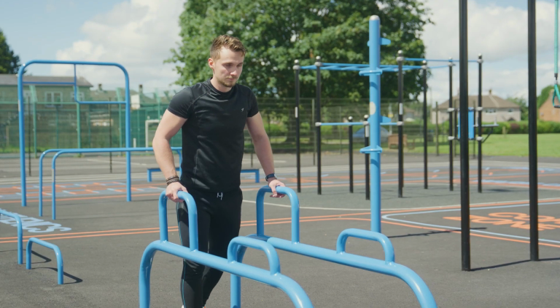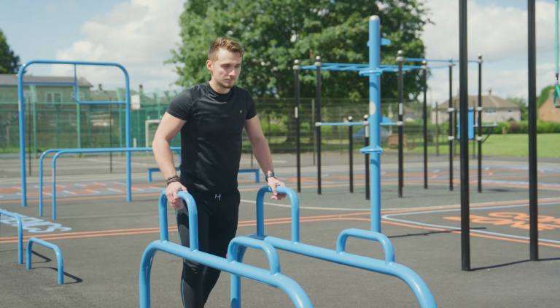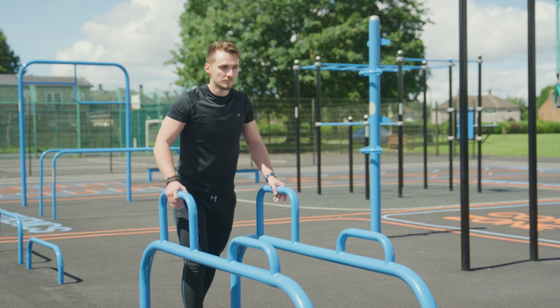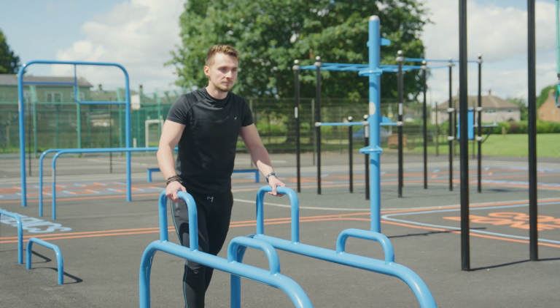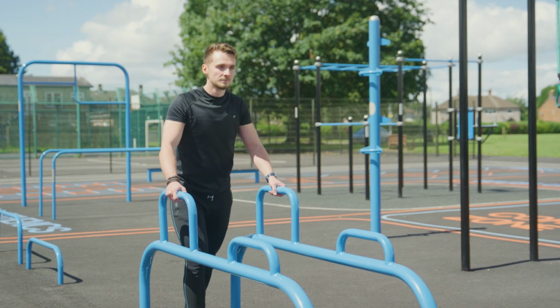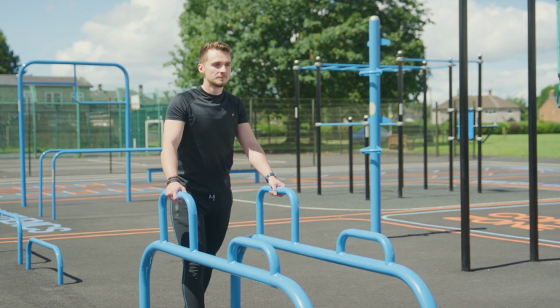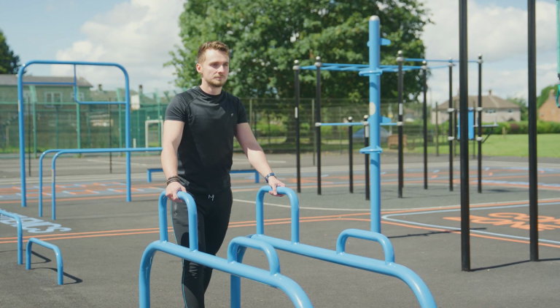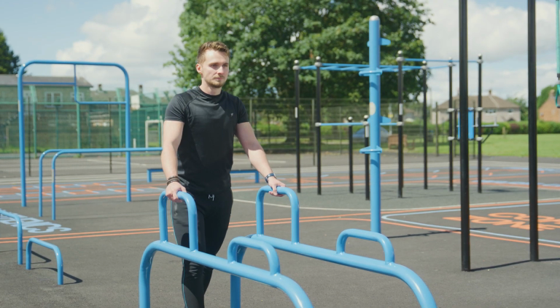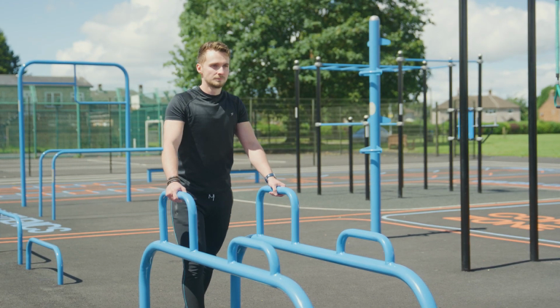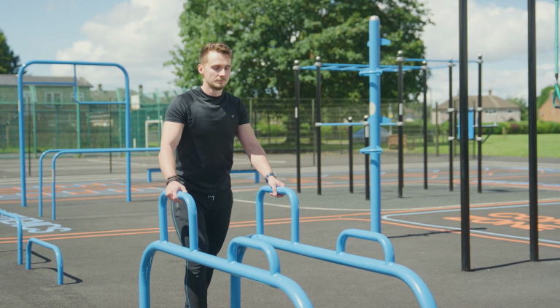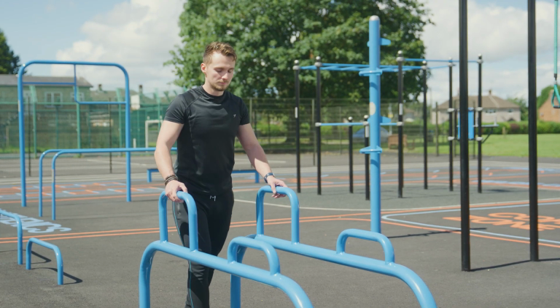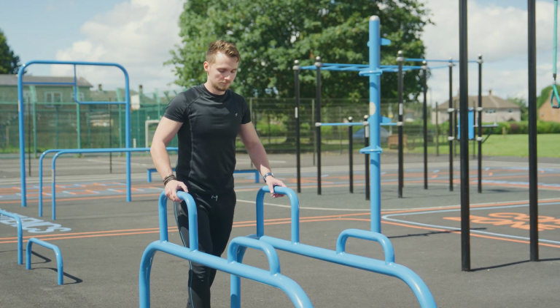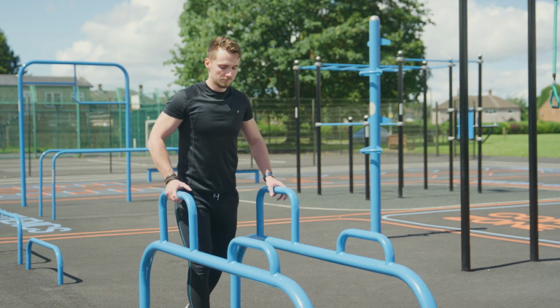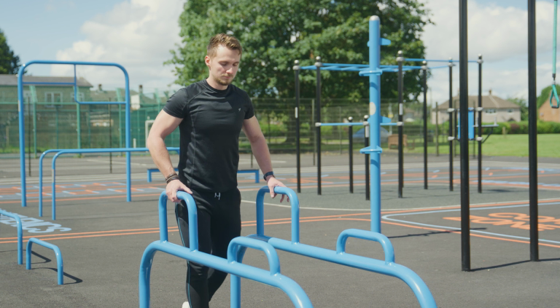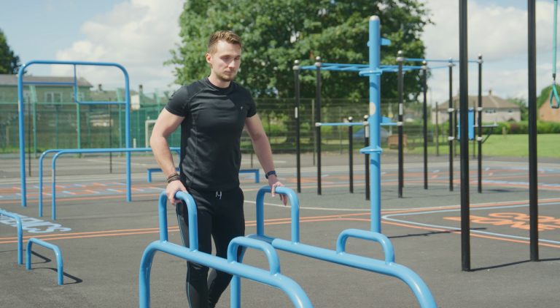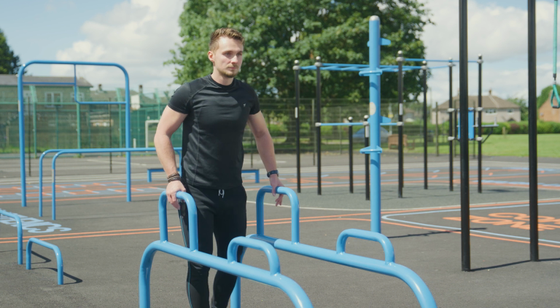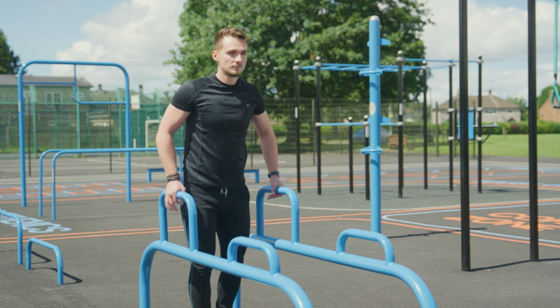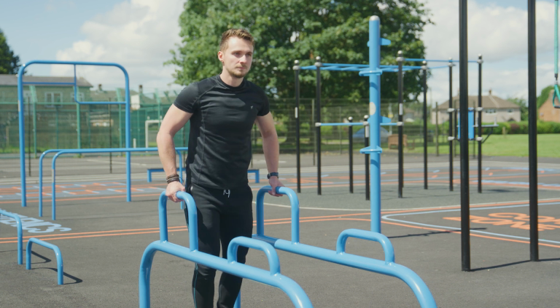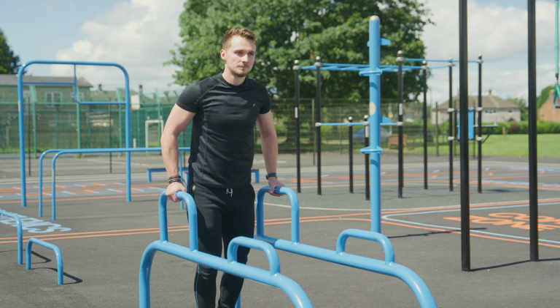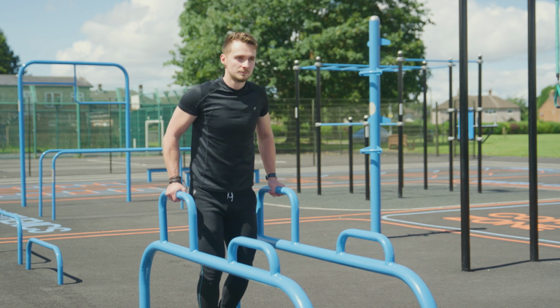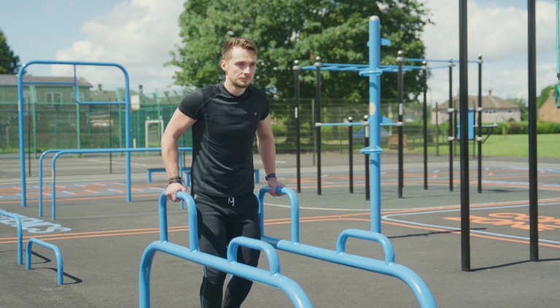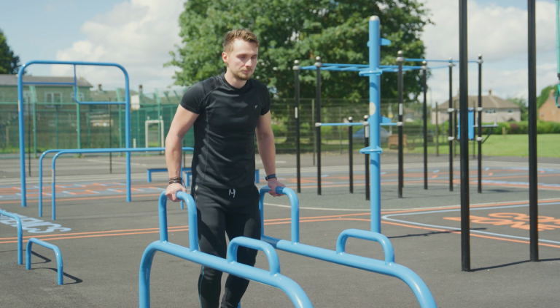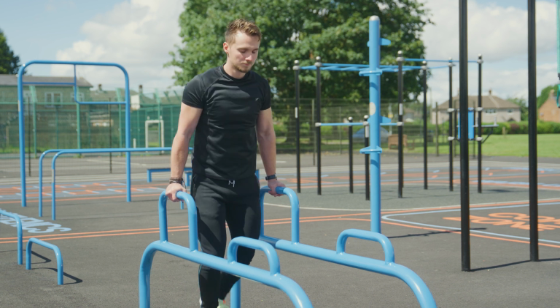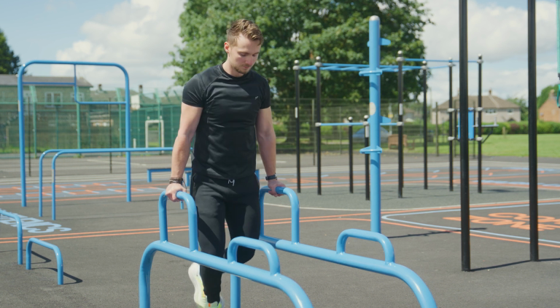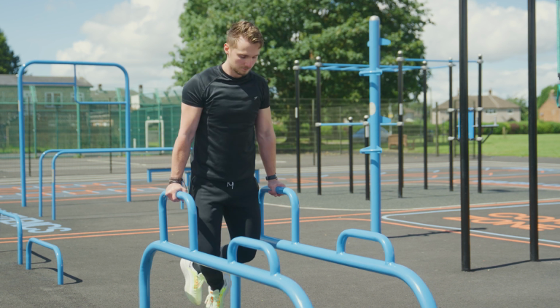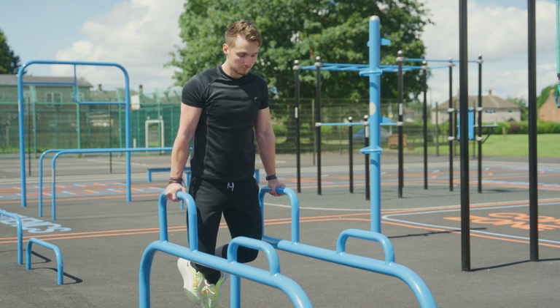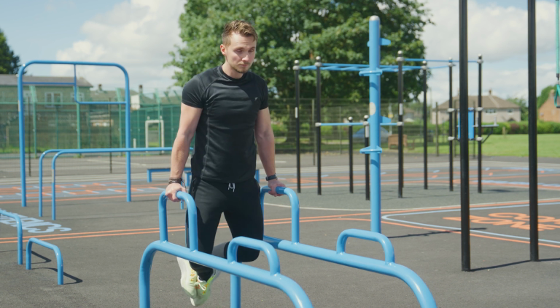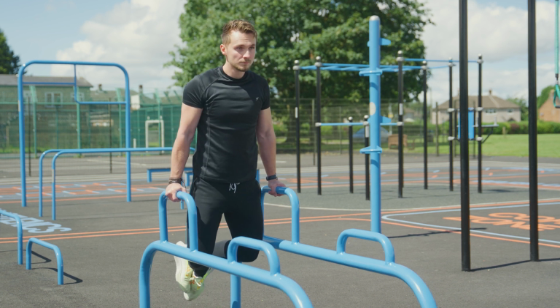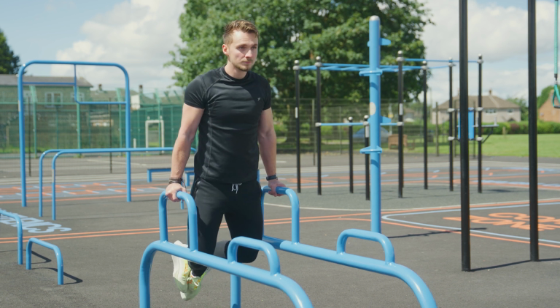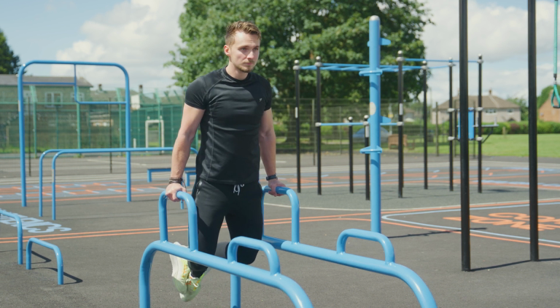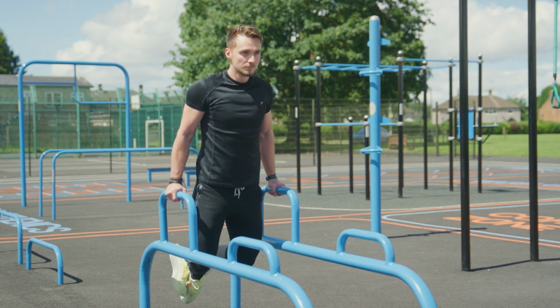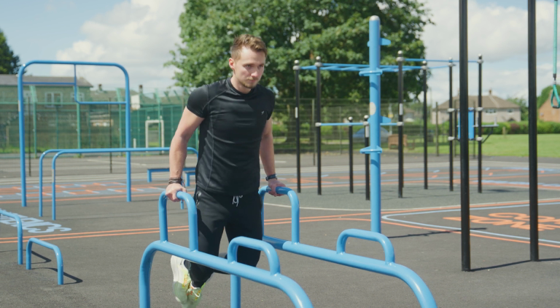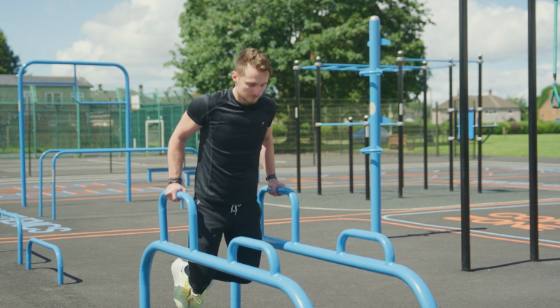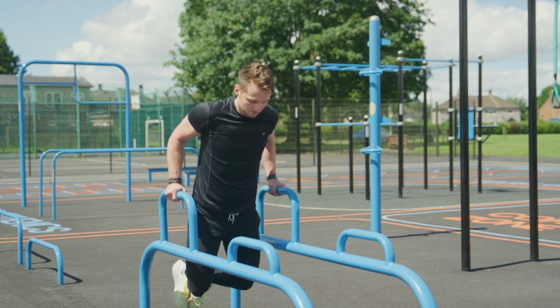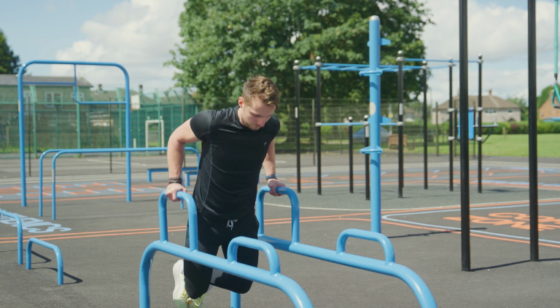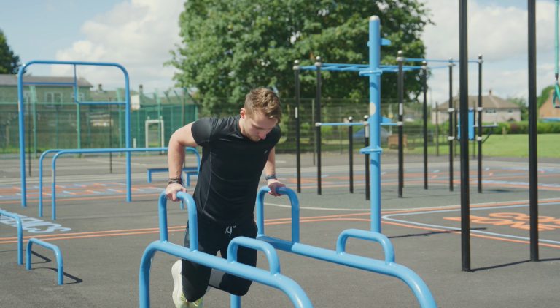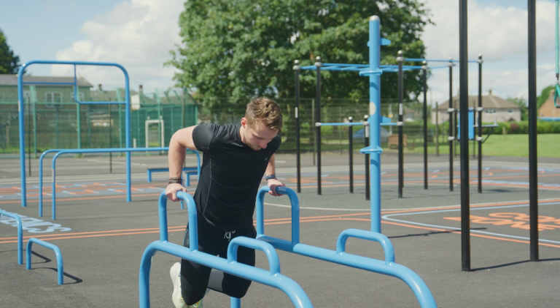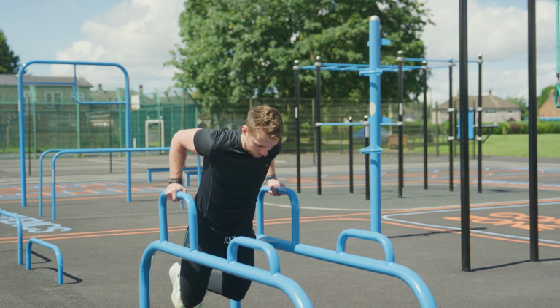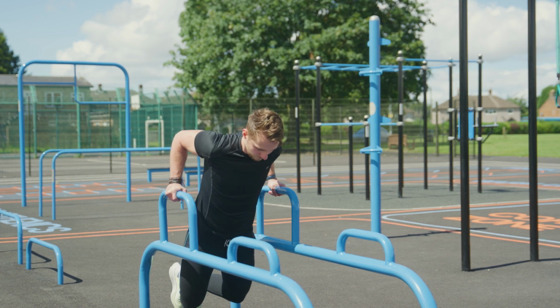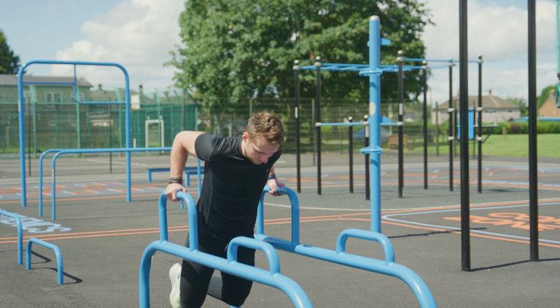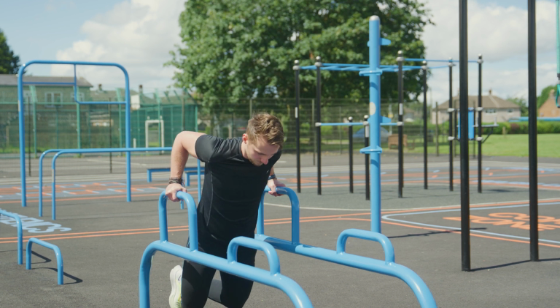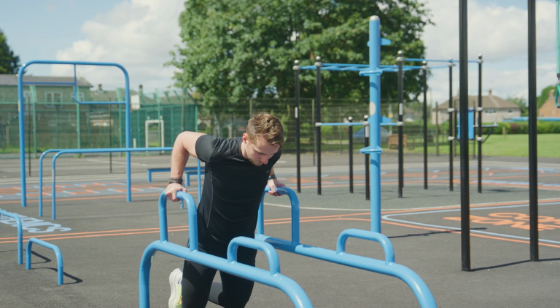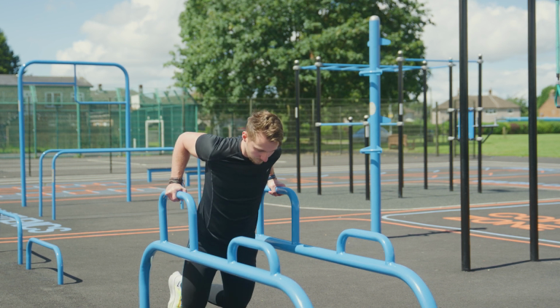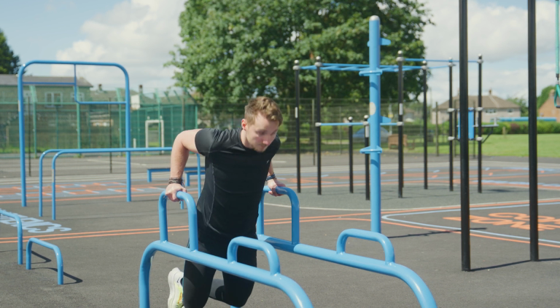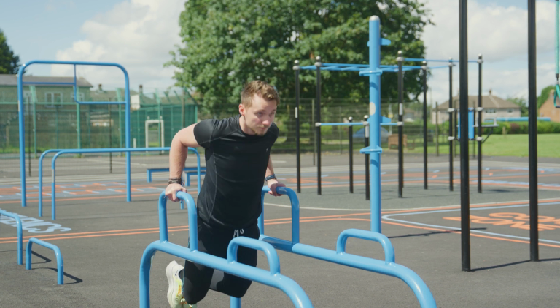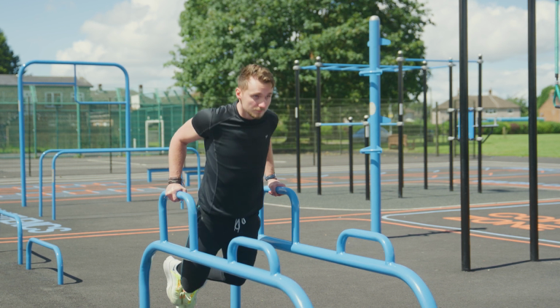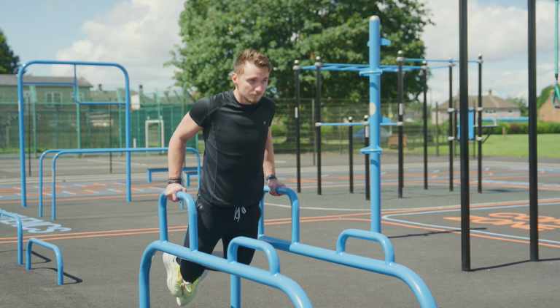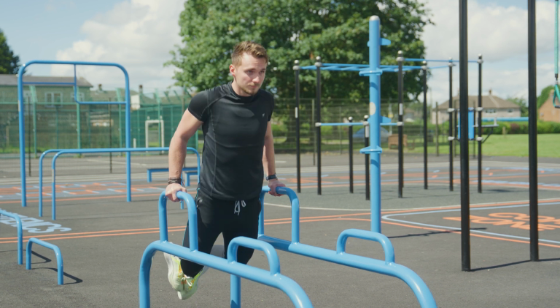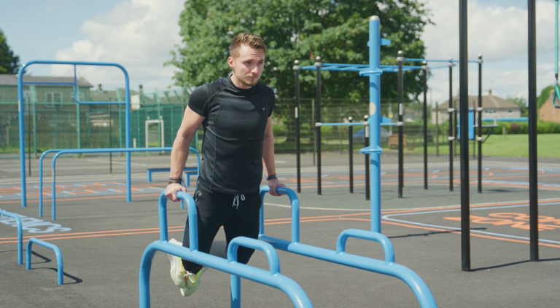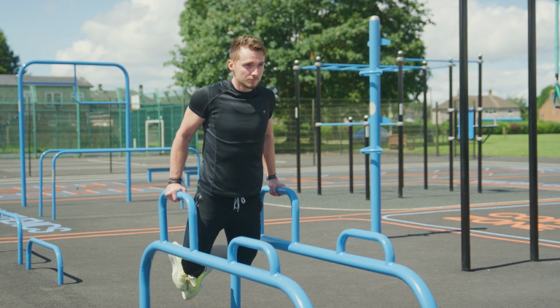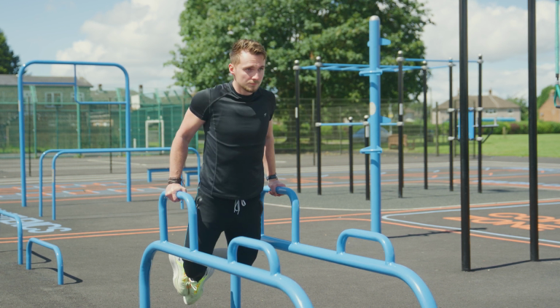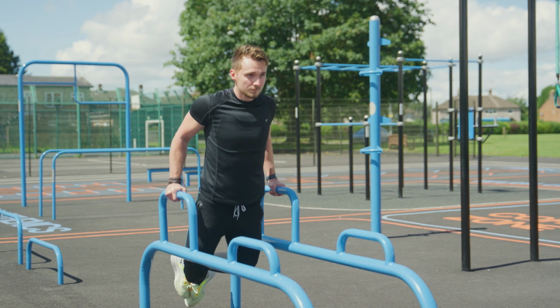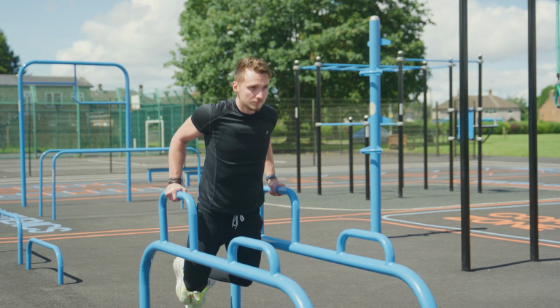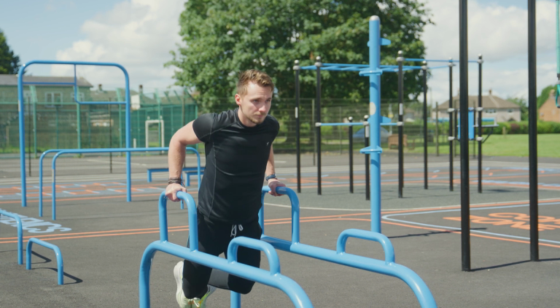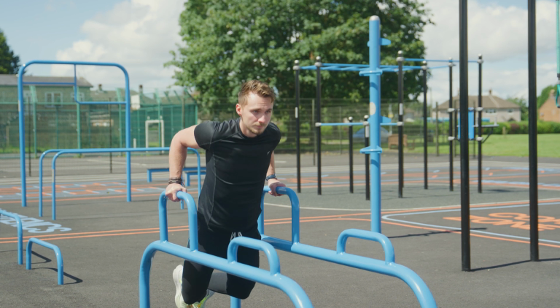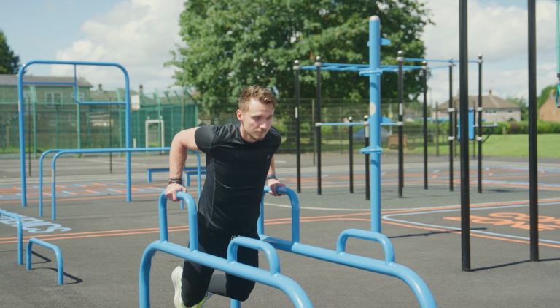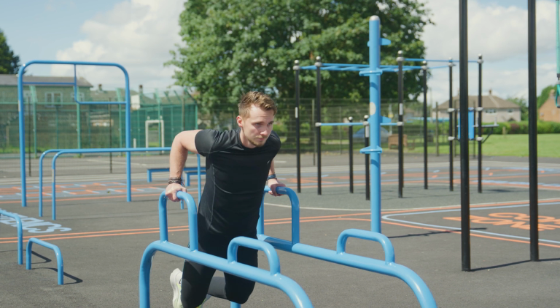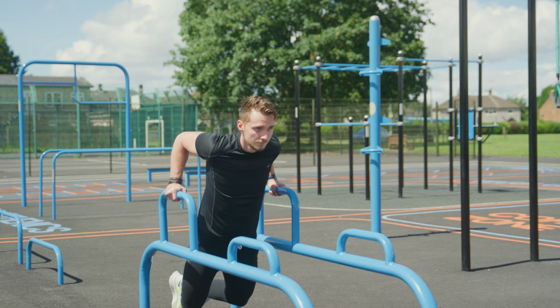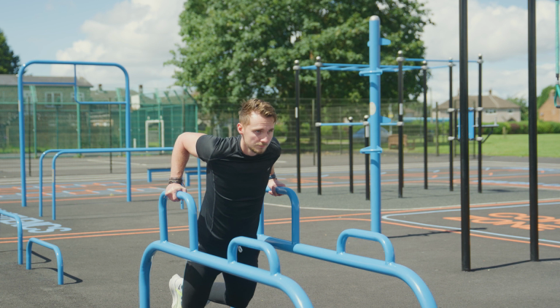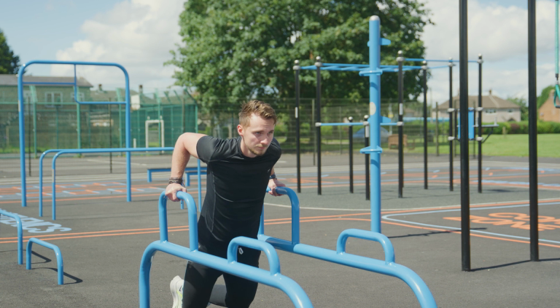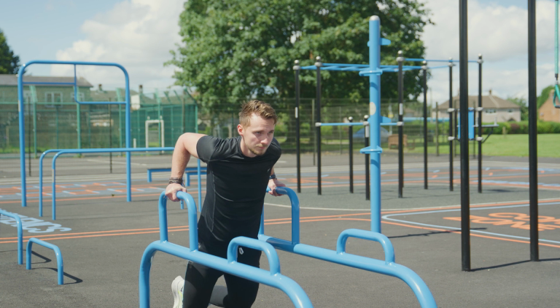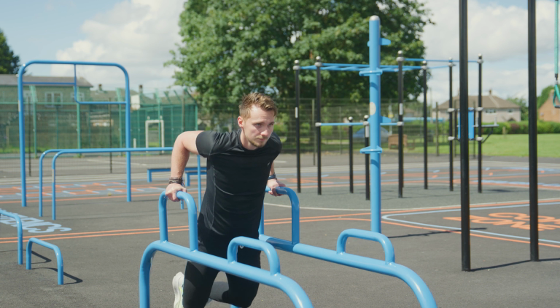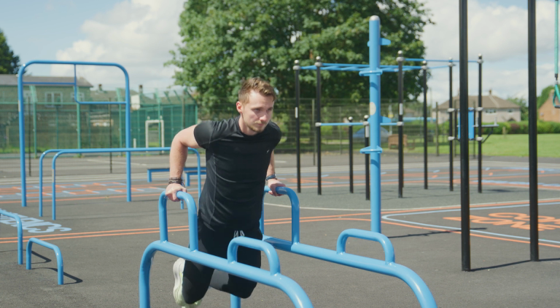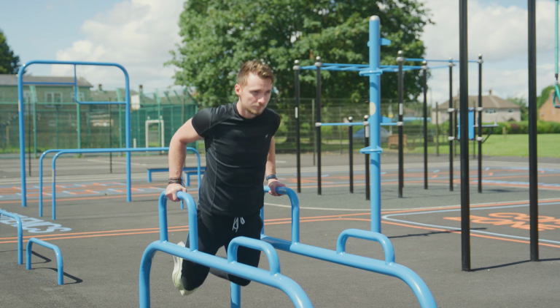Stand between the parallel bars. Grasp each bar with your hands. Lift your body up, supporting your weight with your arms.